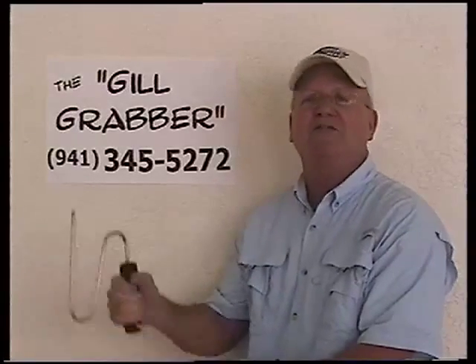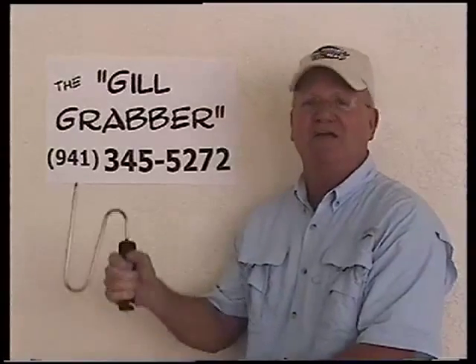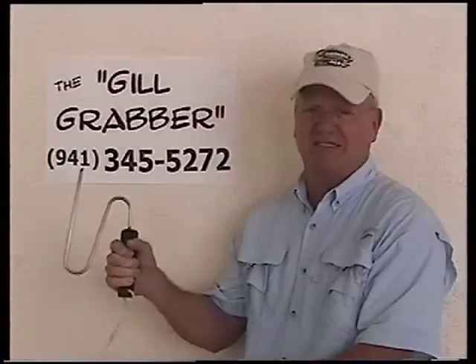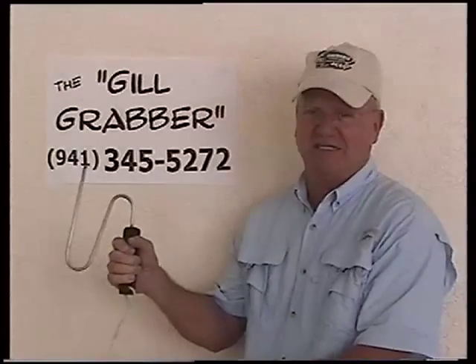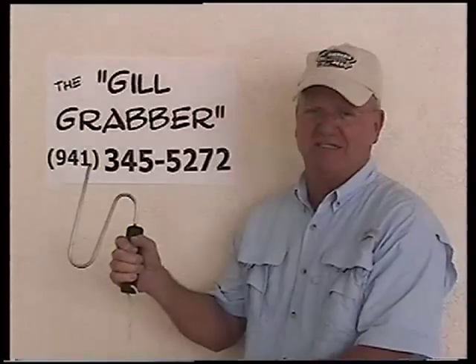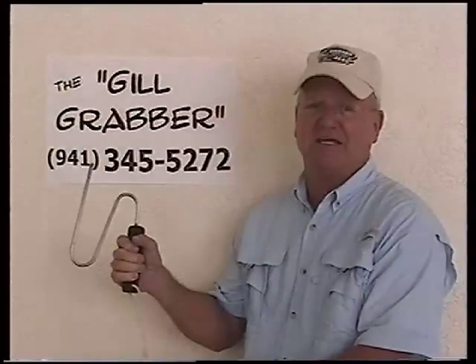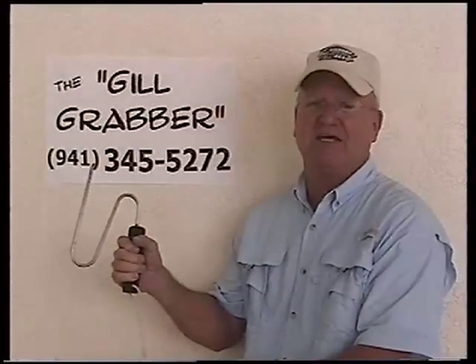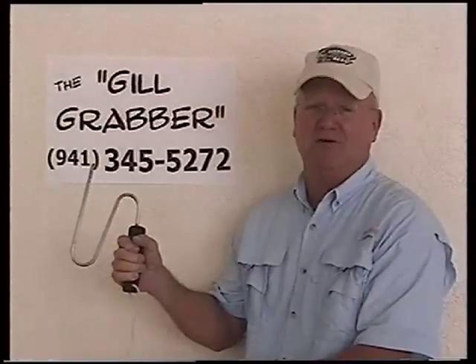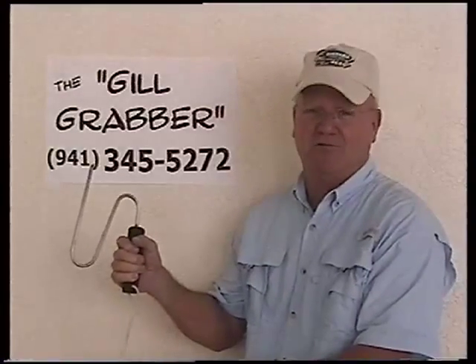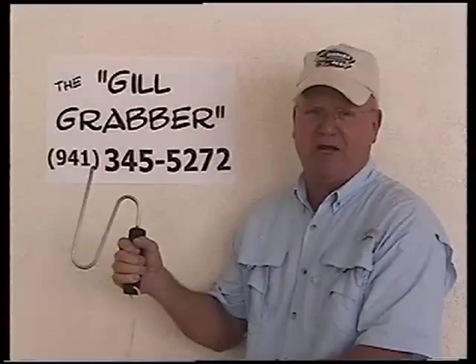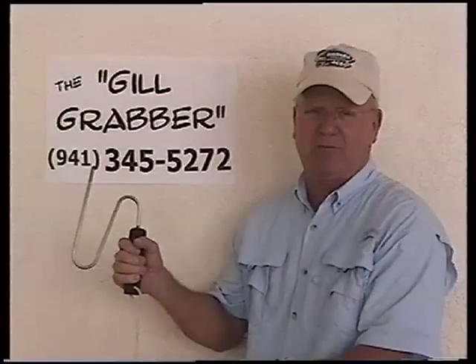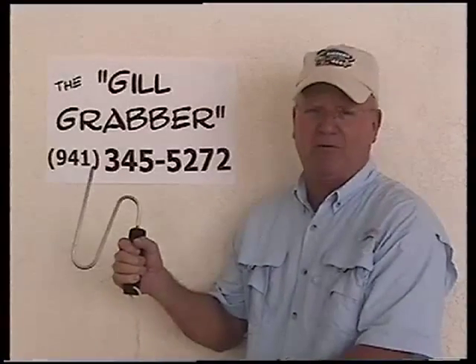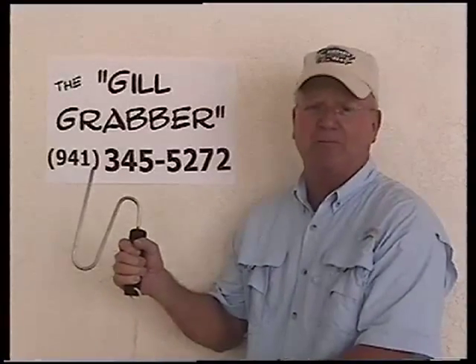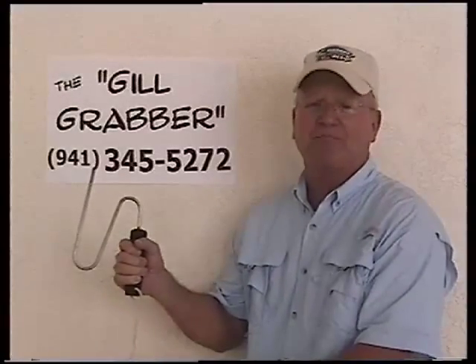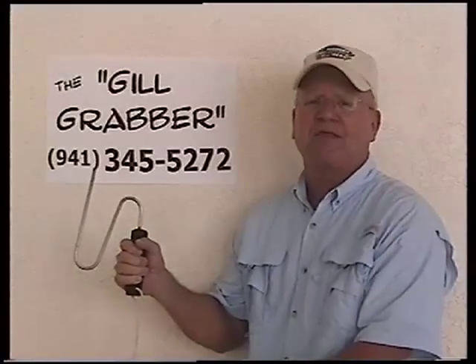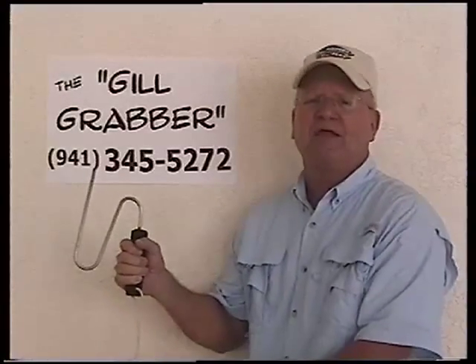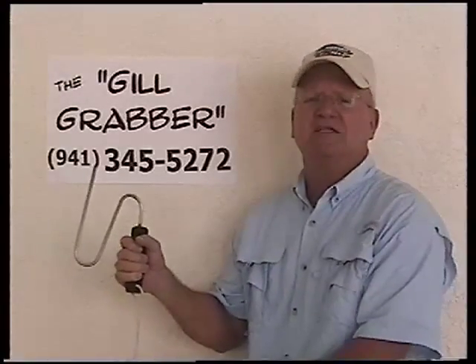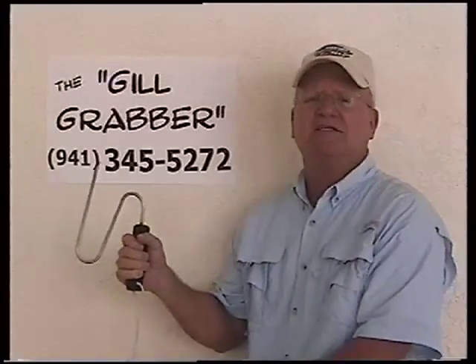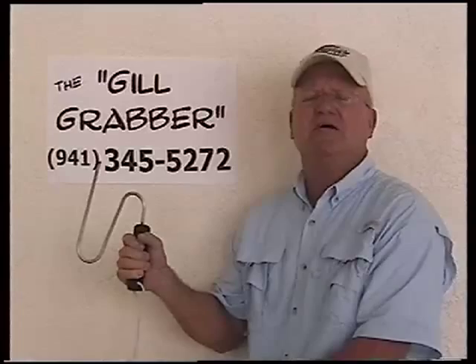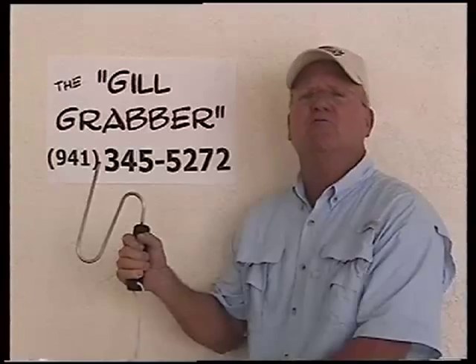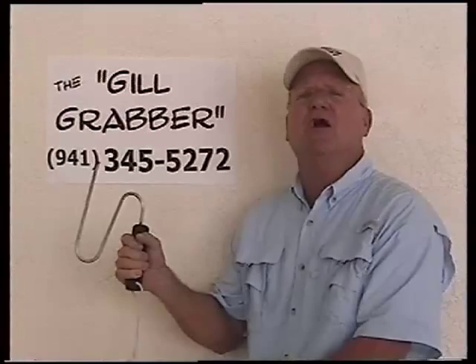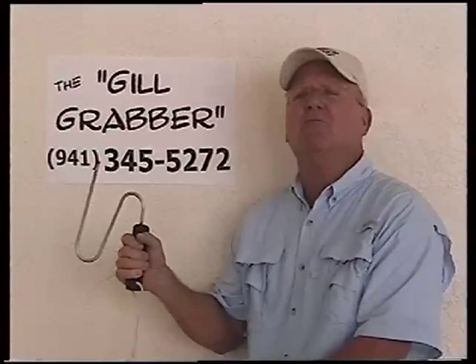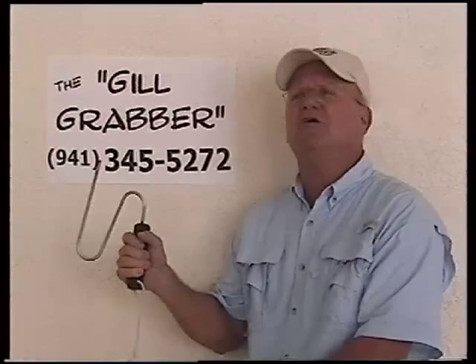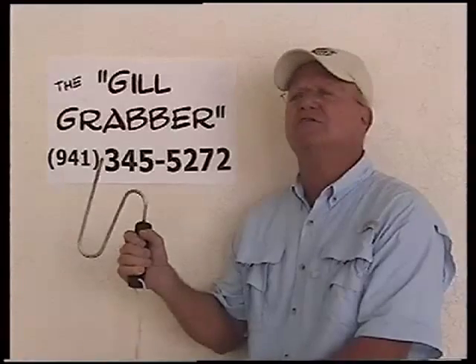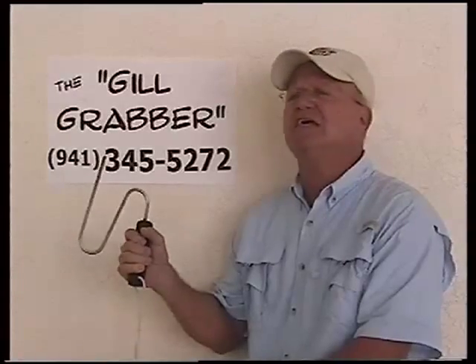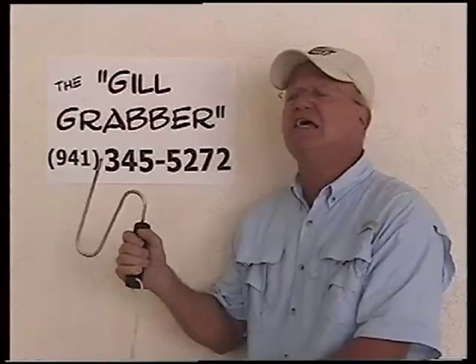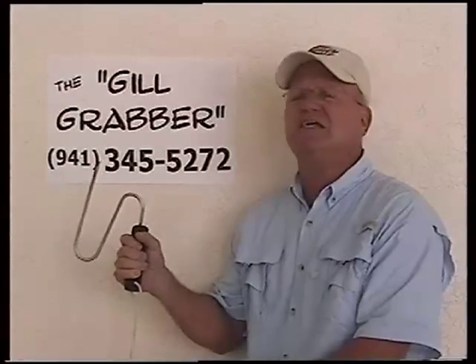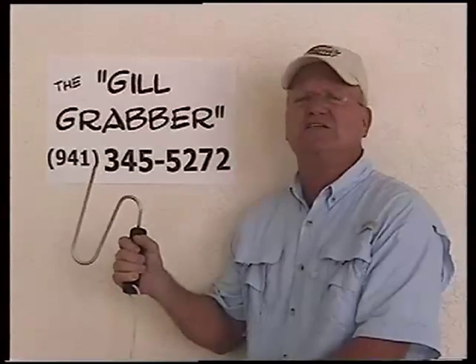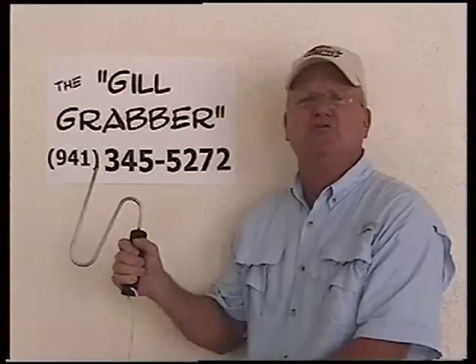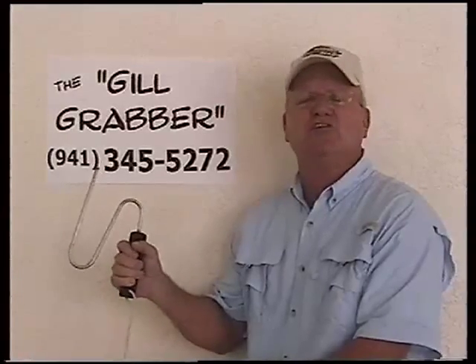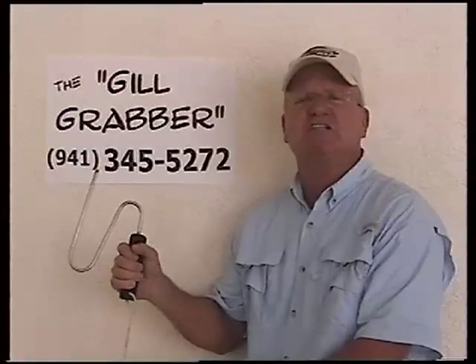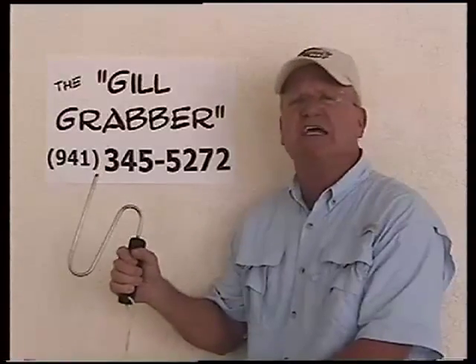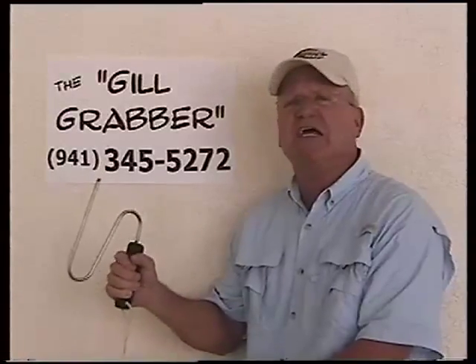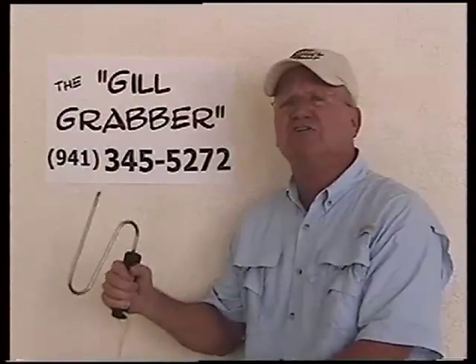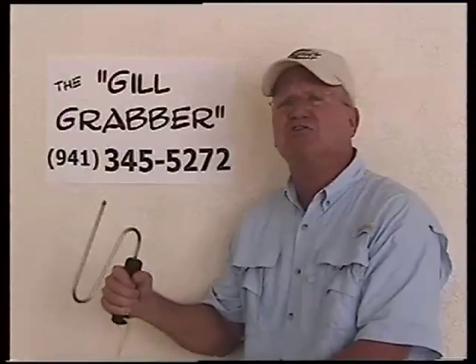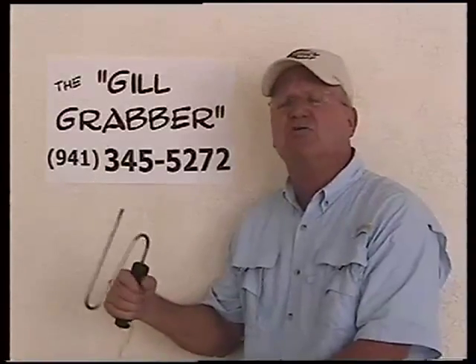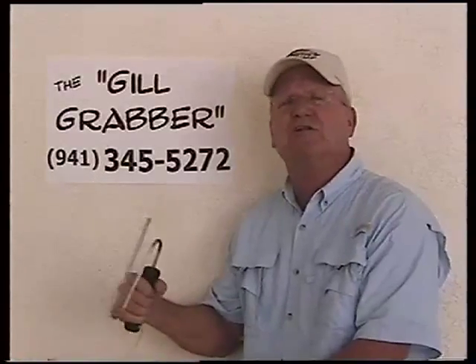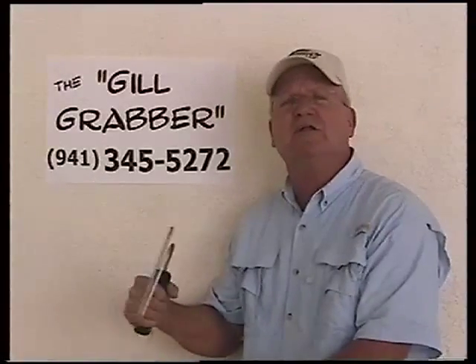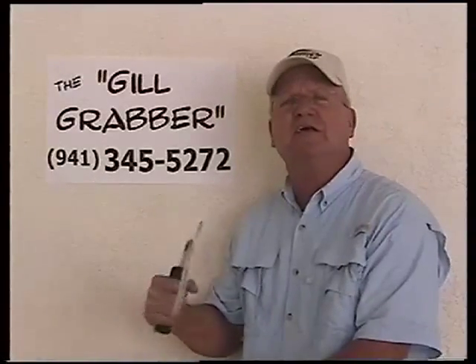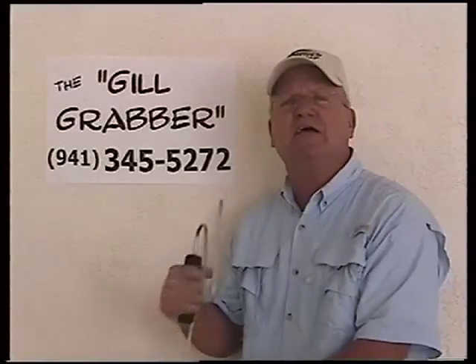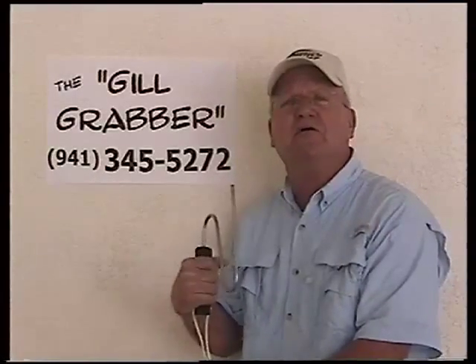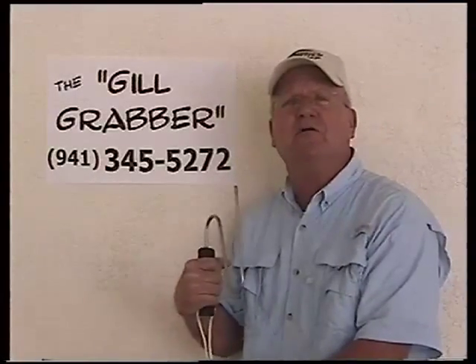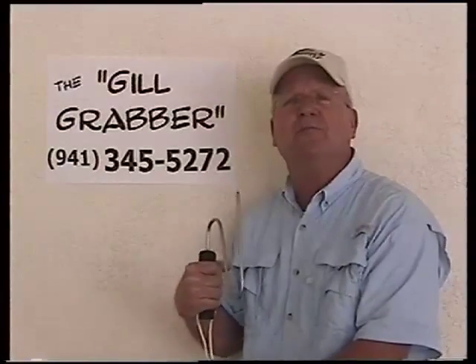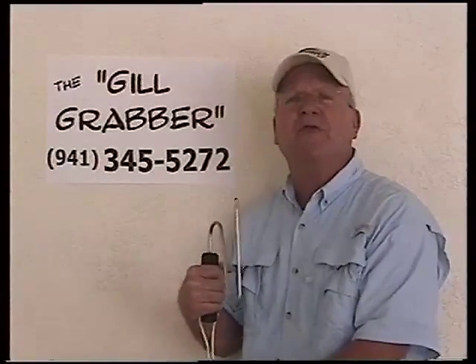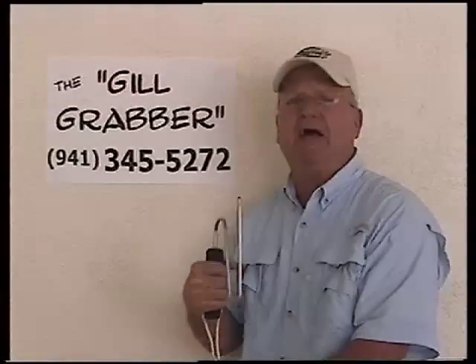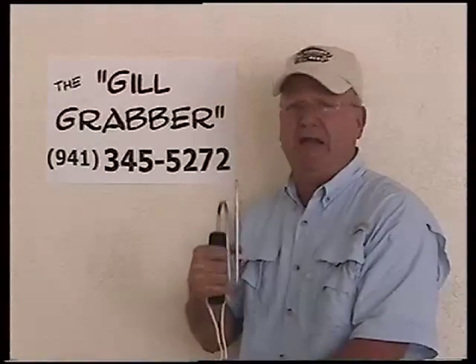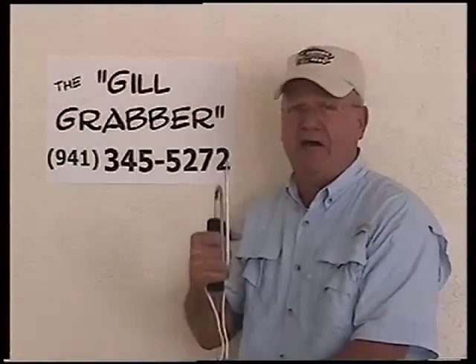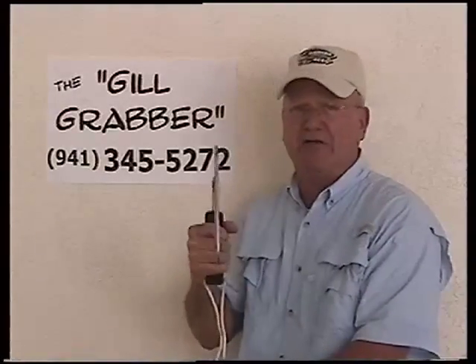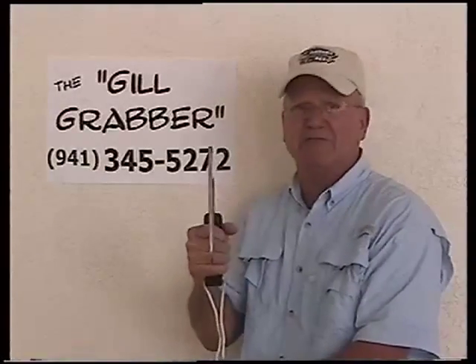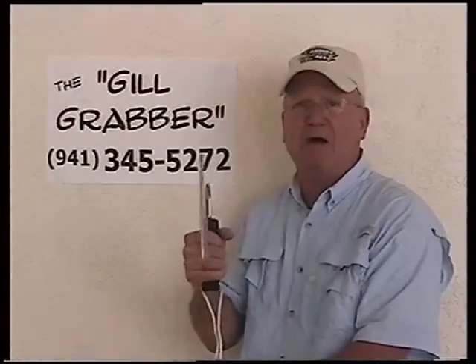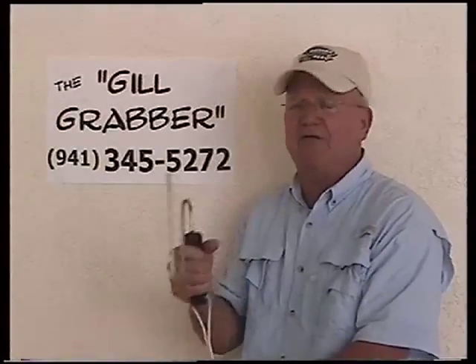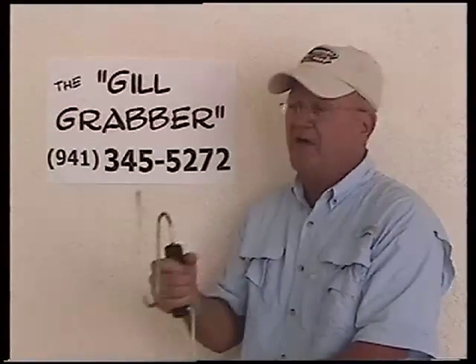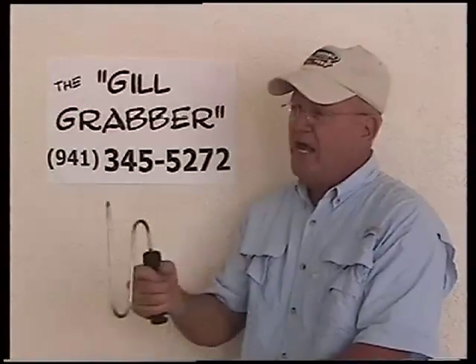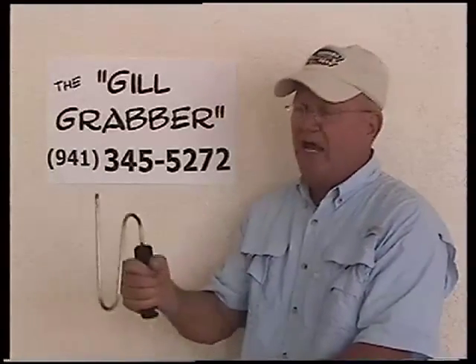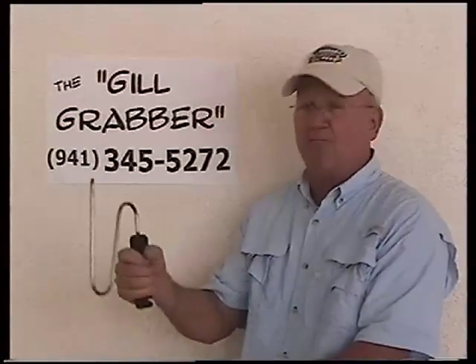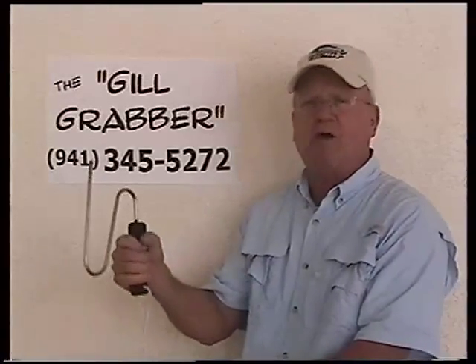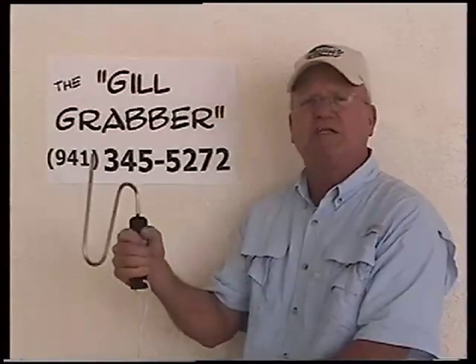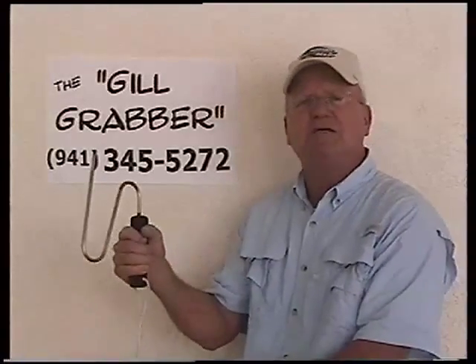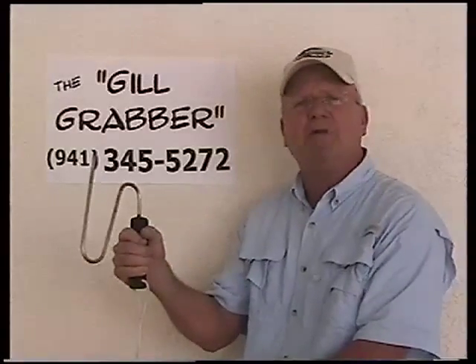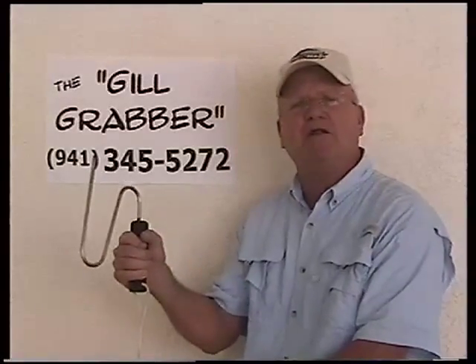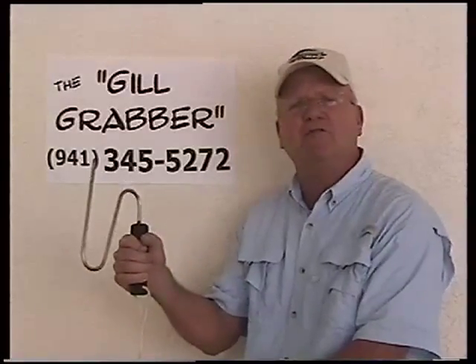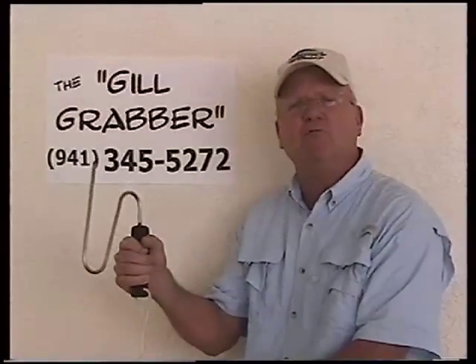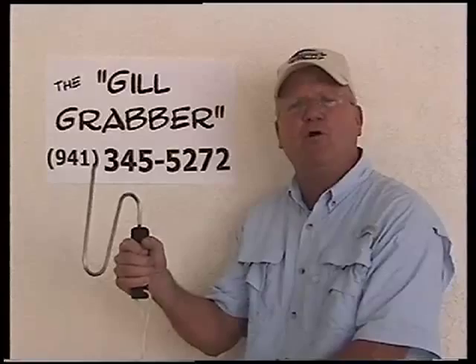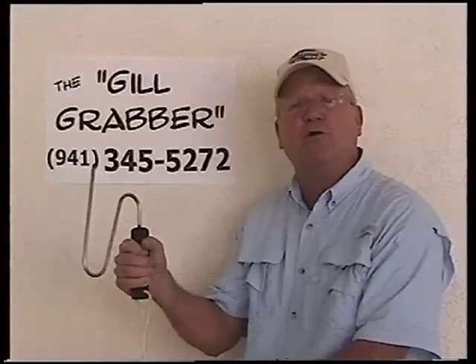This is the gill grabber. This gill grabber is easy — you just insert it in the gill and out his mouth and raise him out of the water.